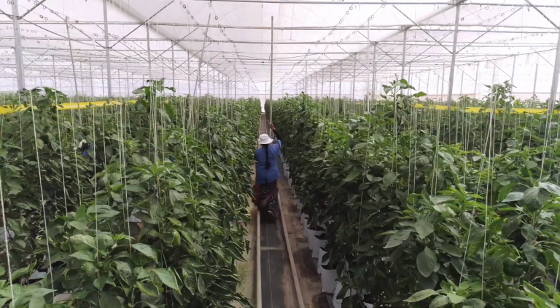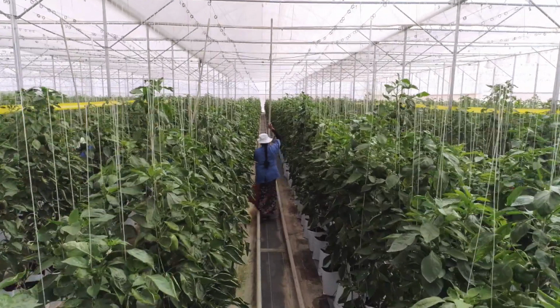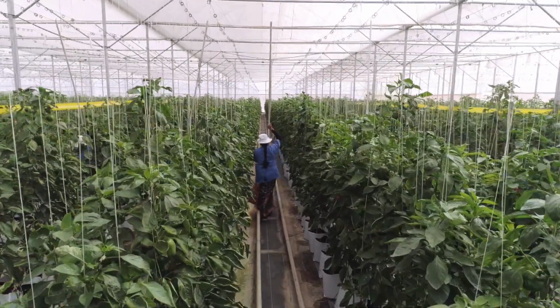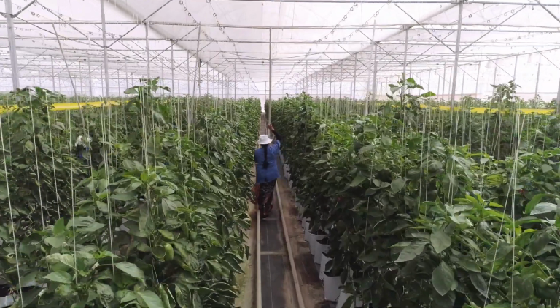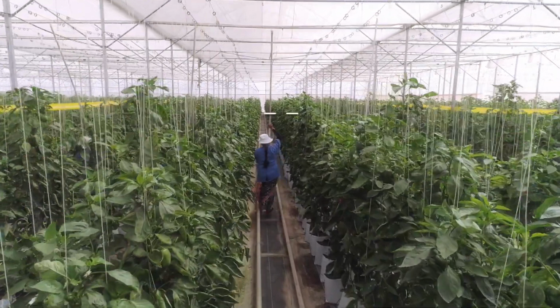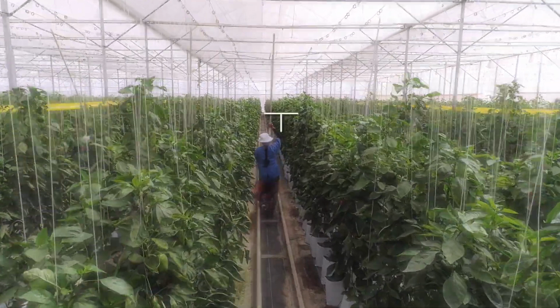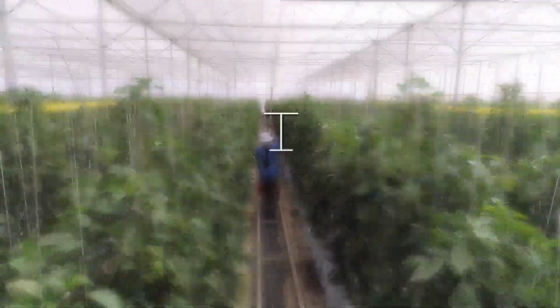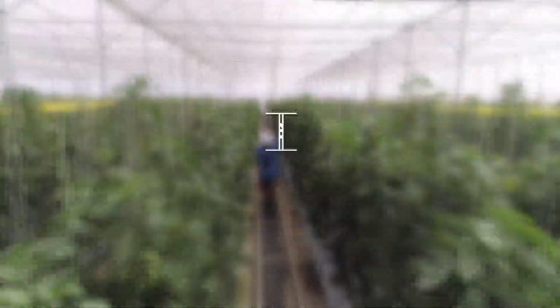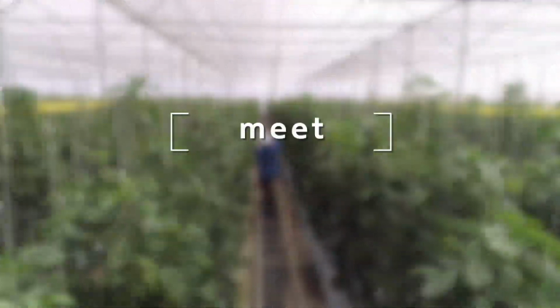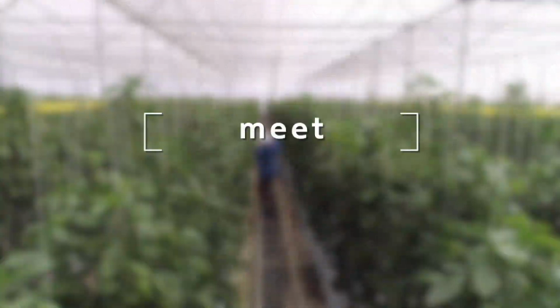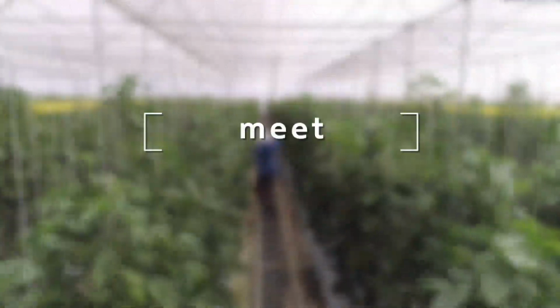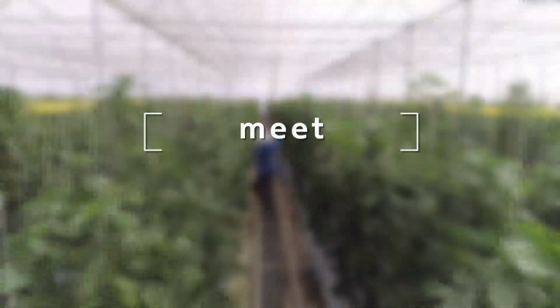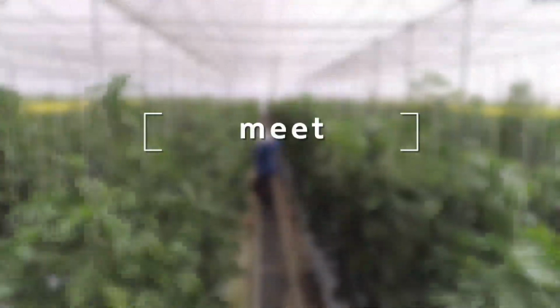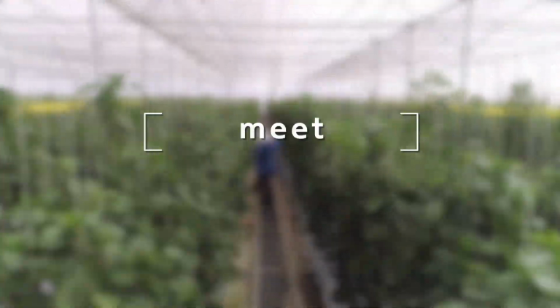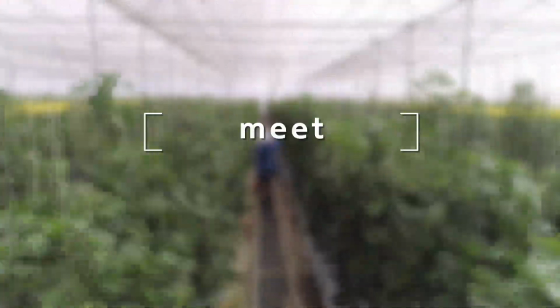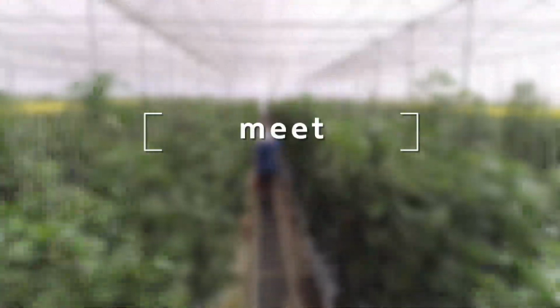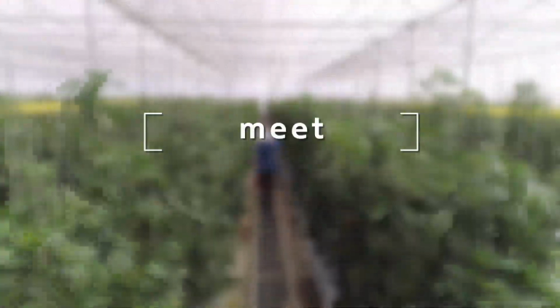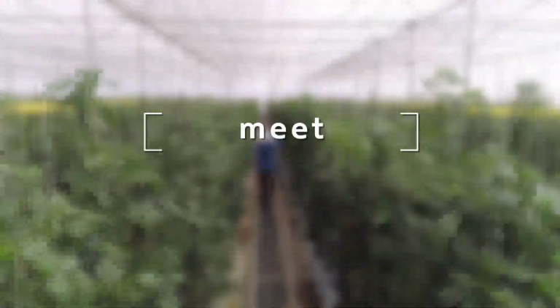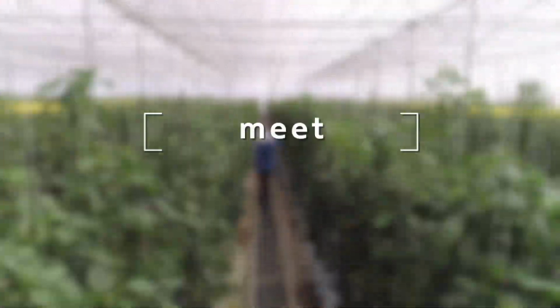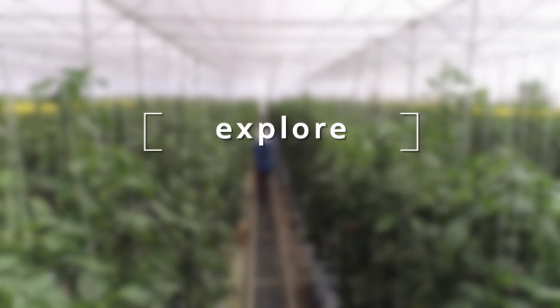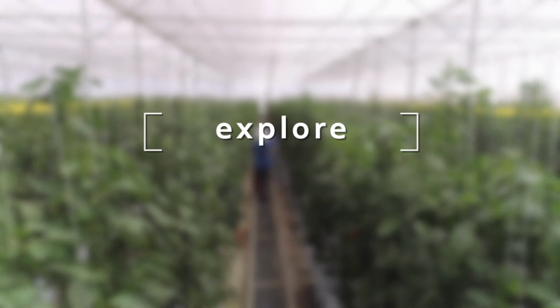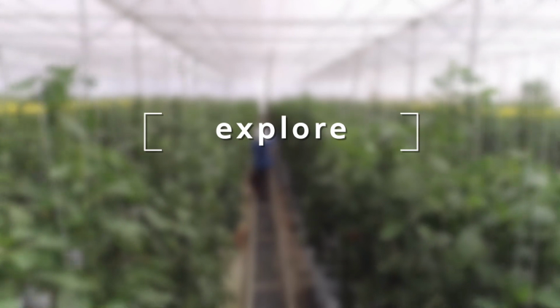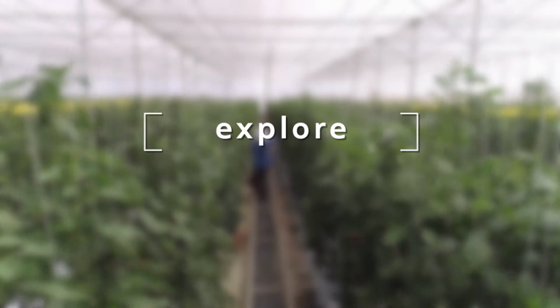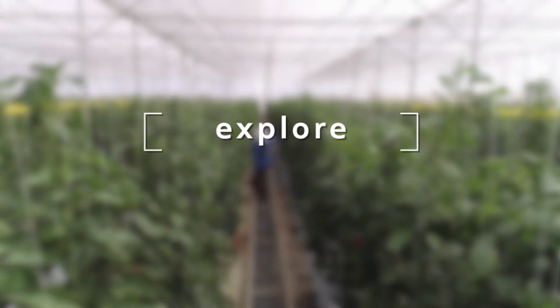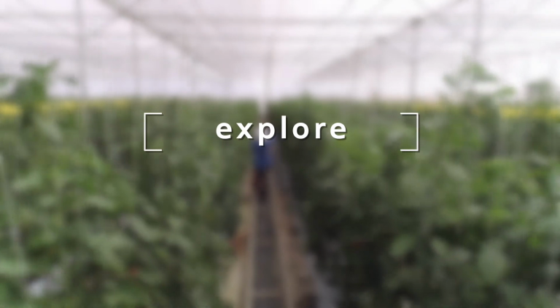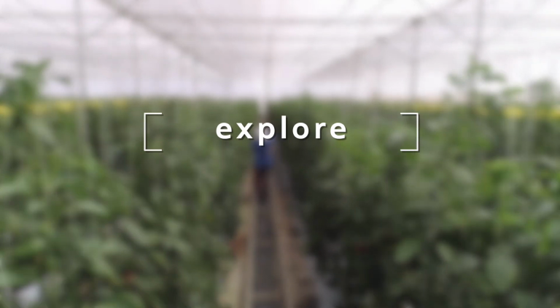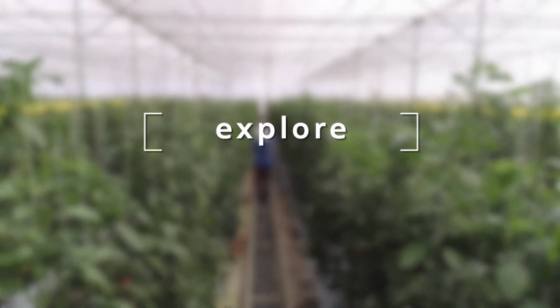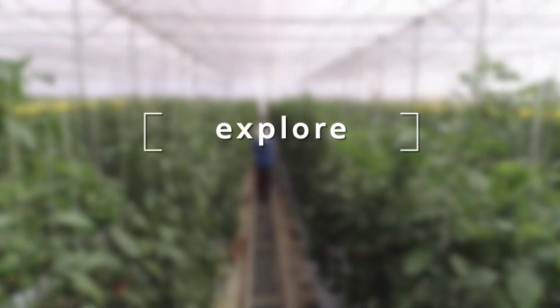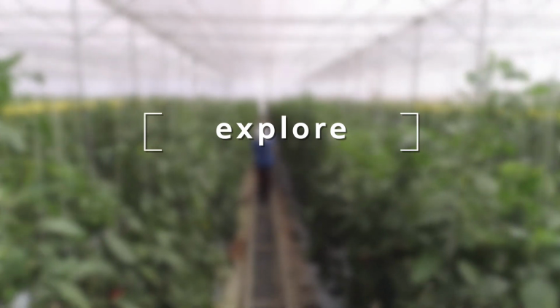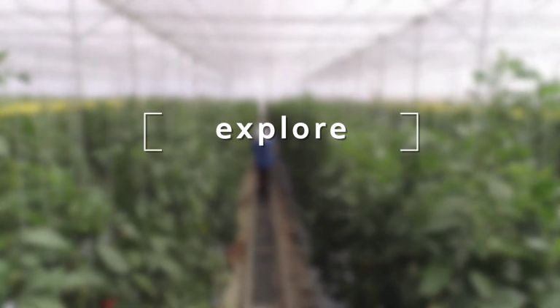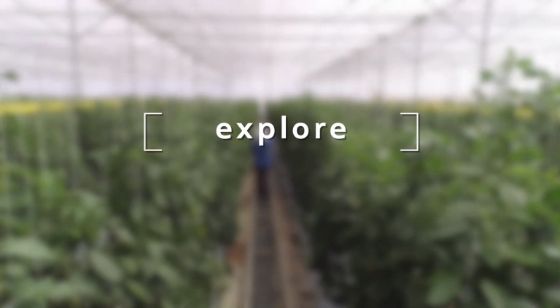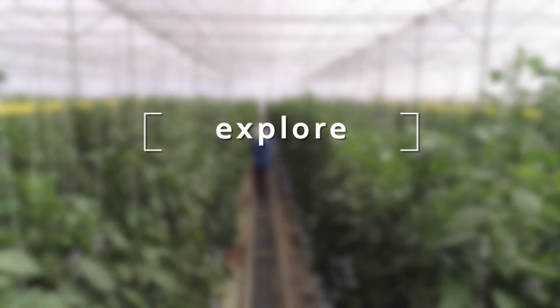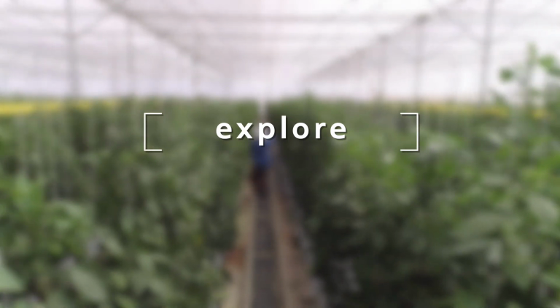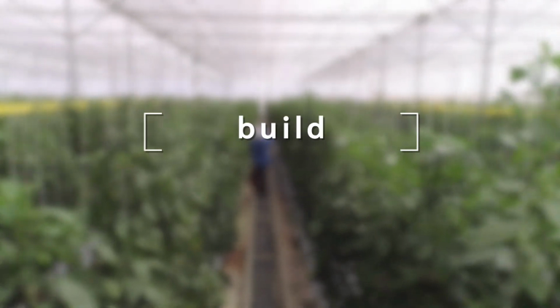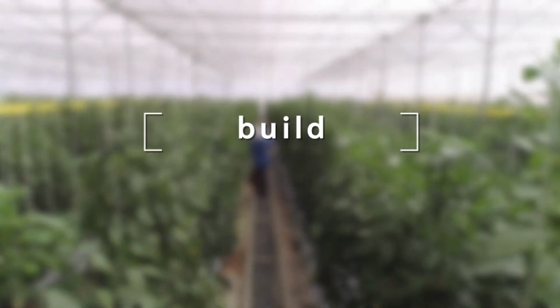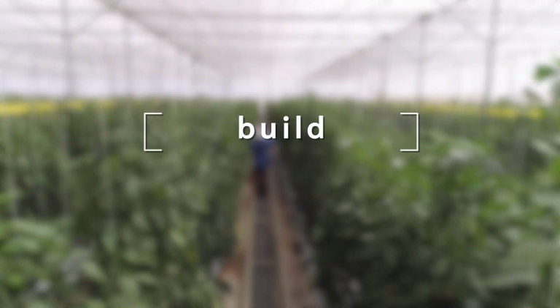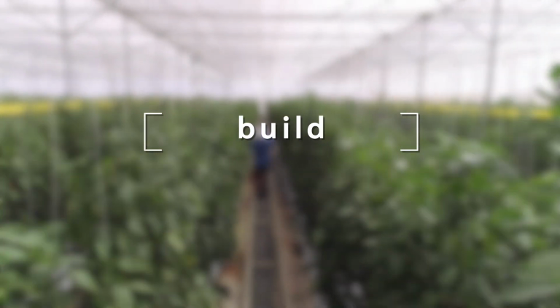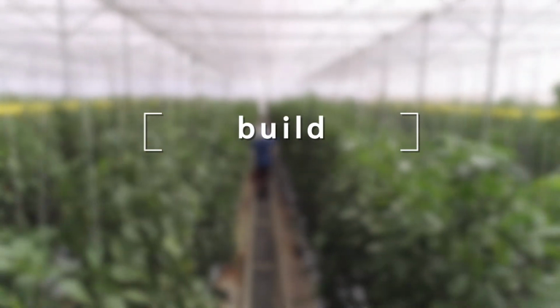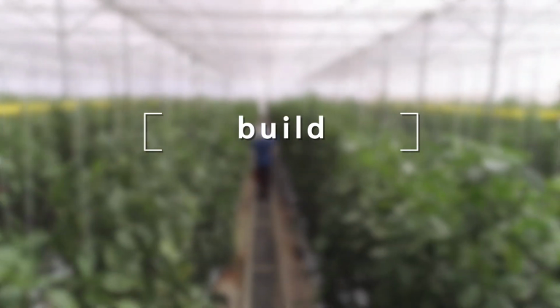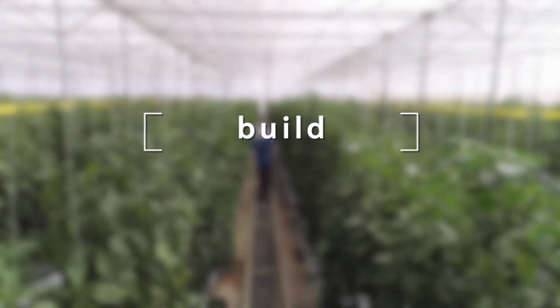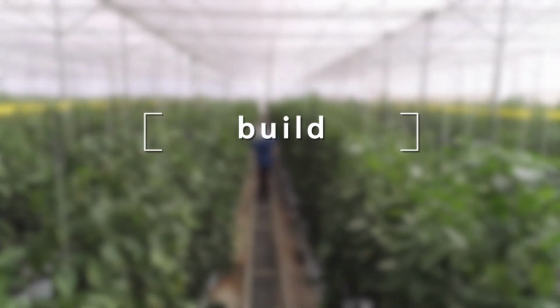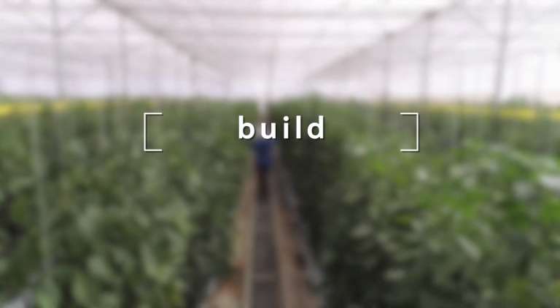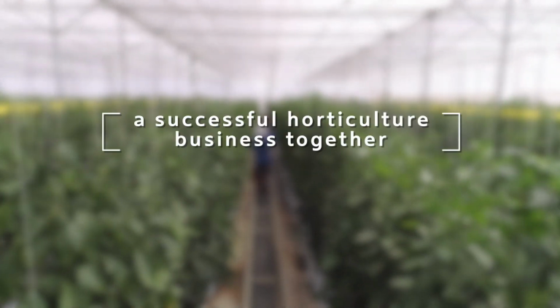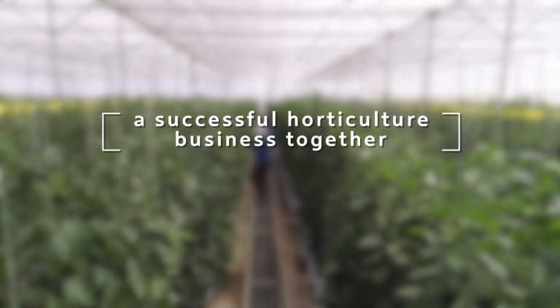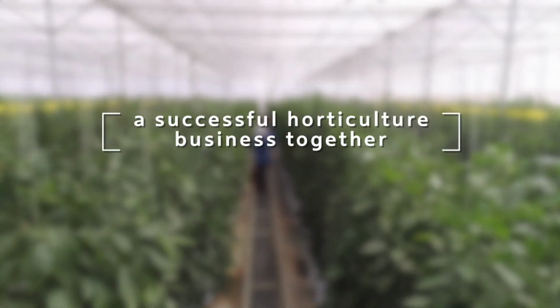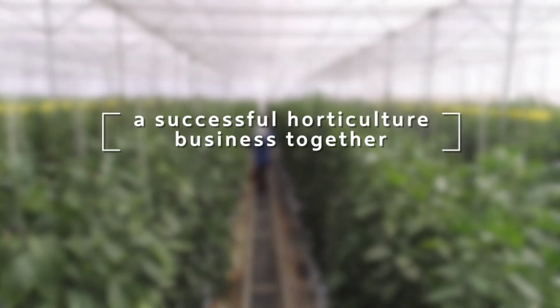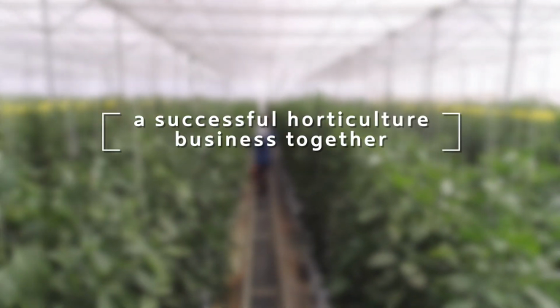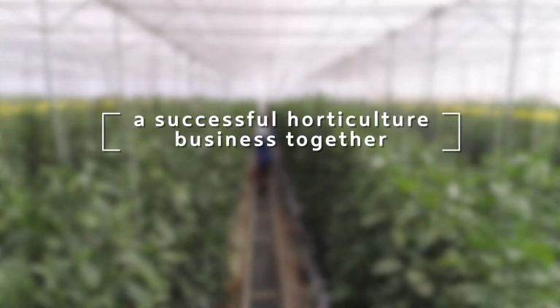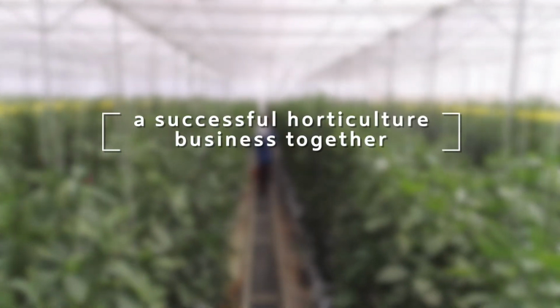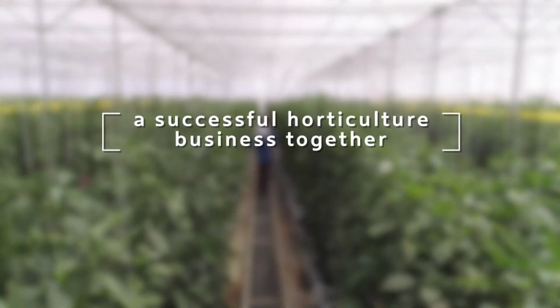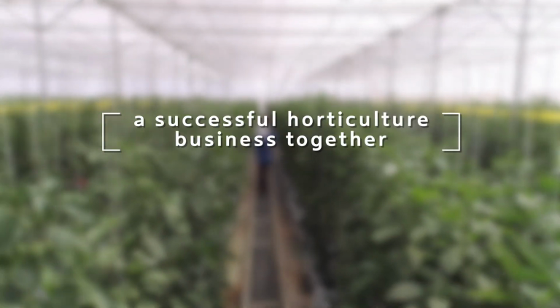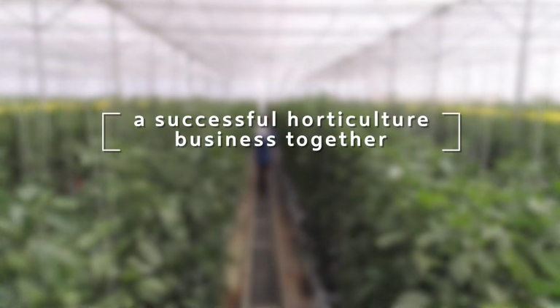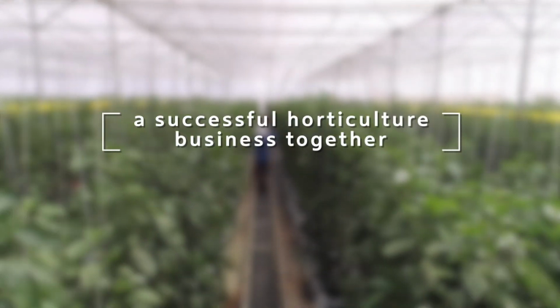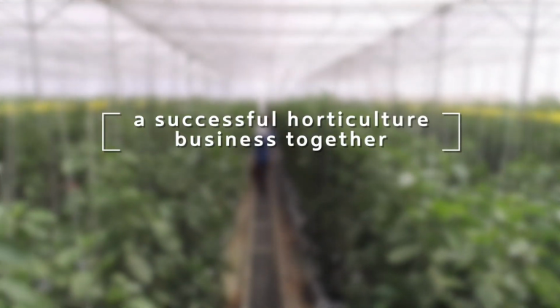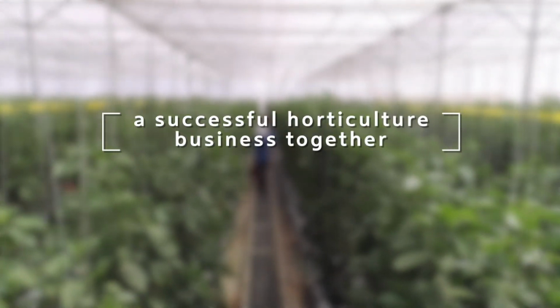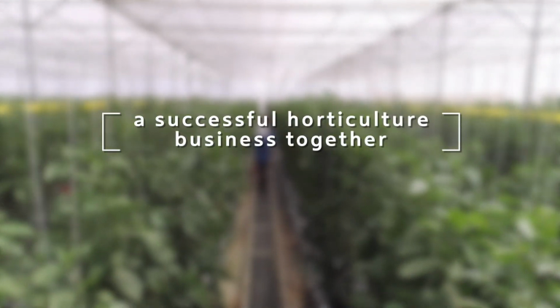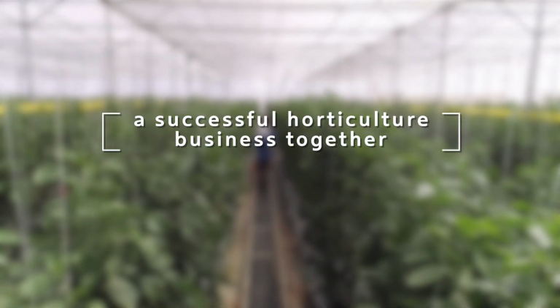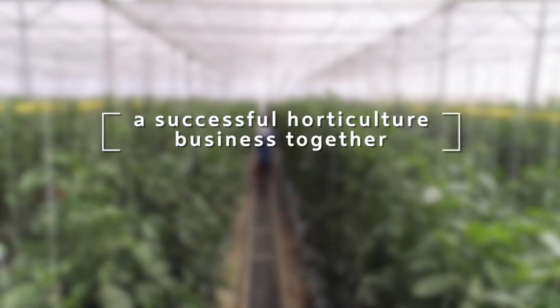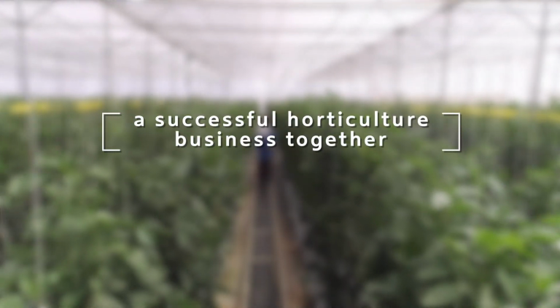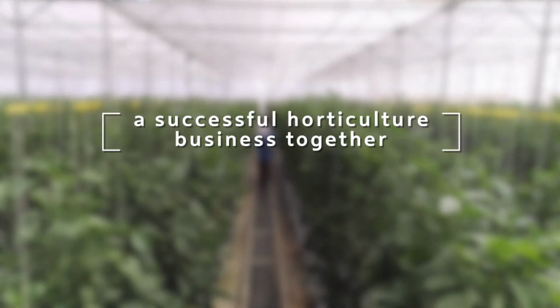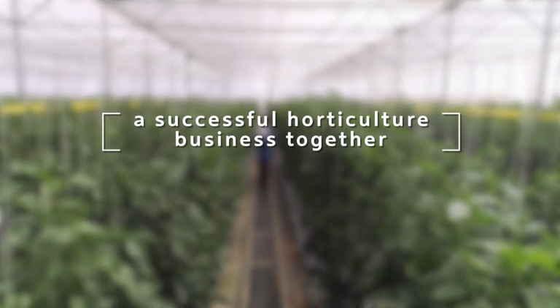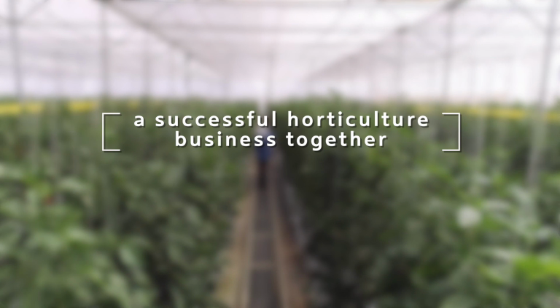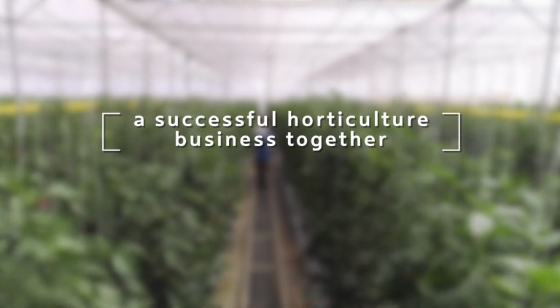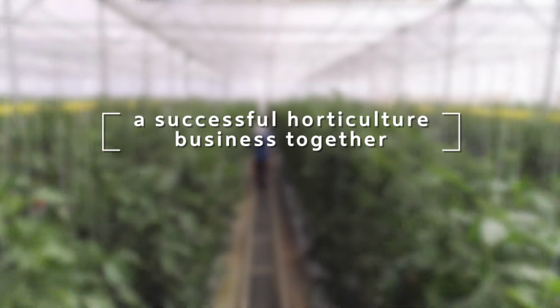So let's meet, let's explore, let's build a successful horticulture business together.